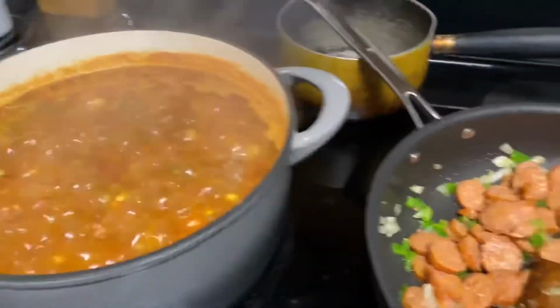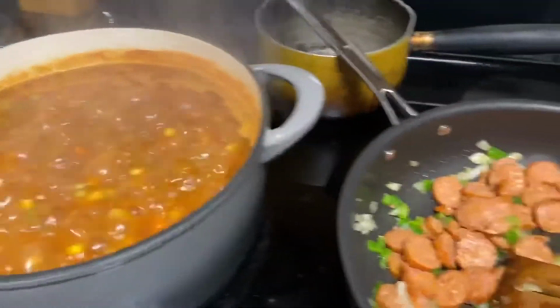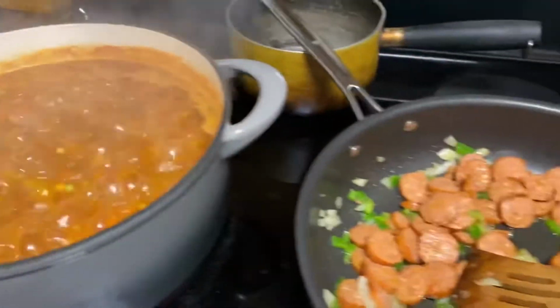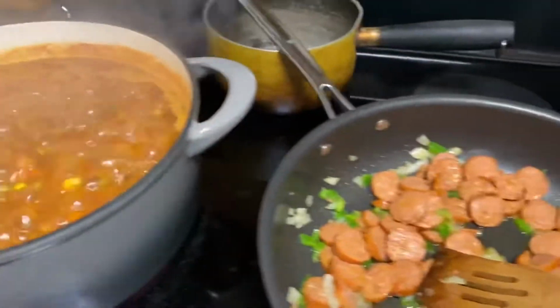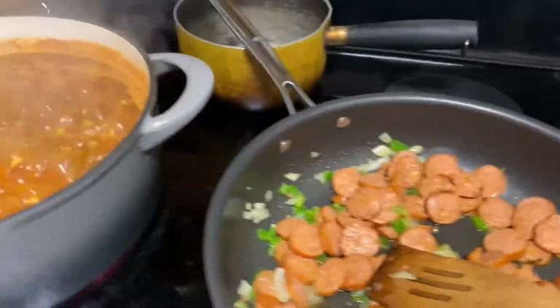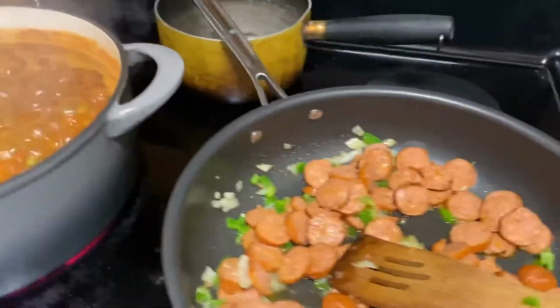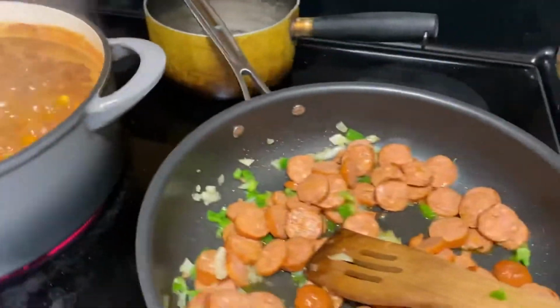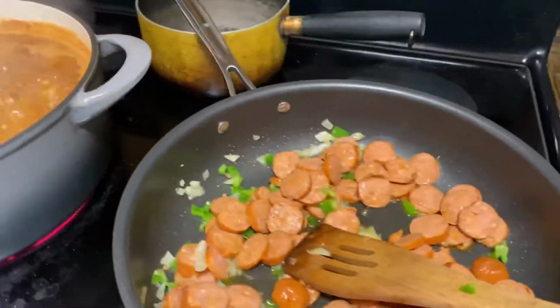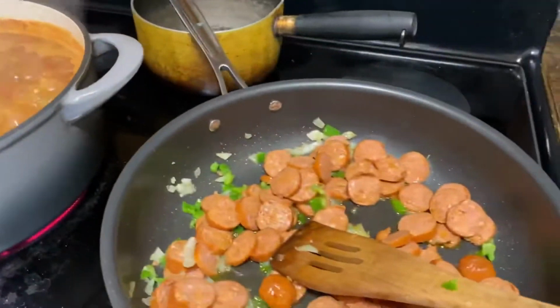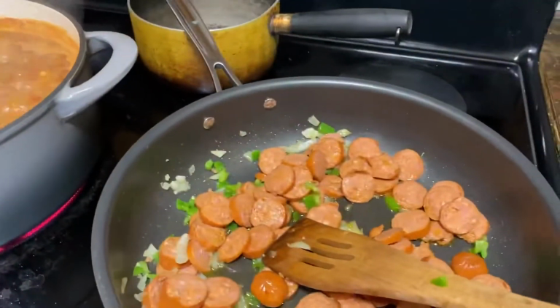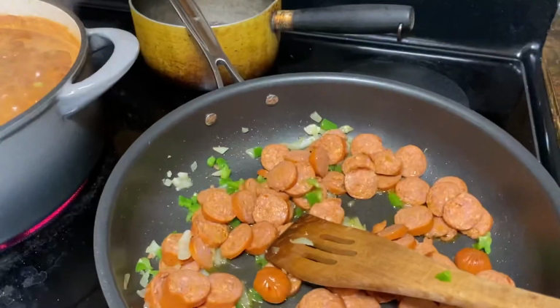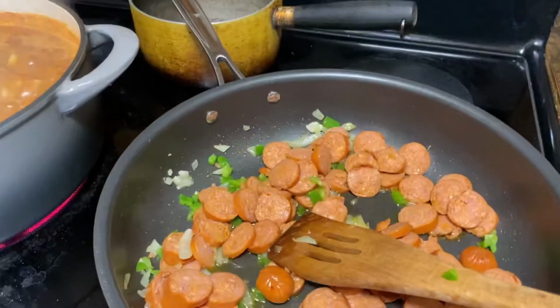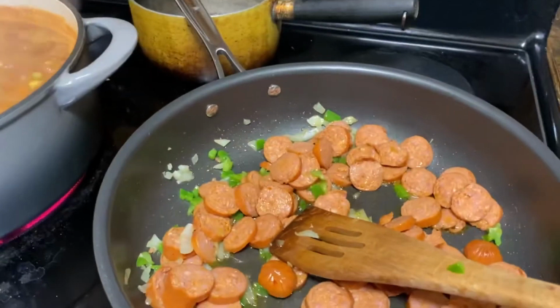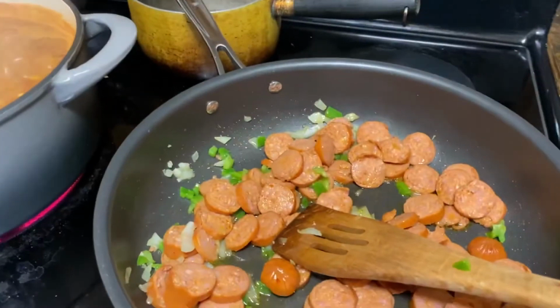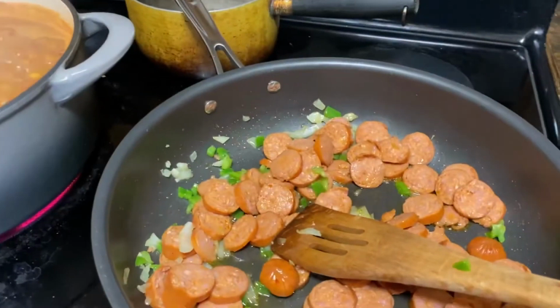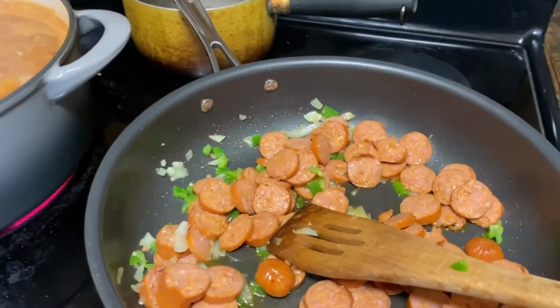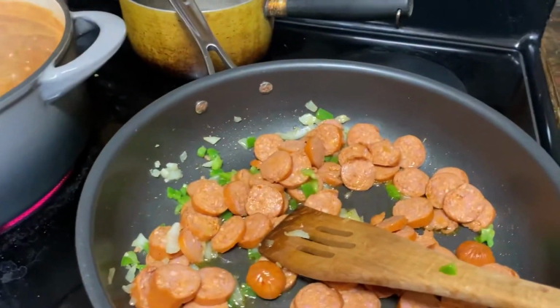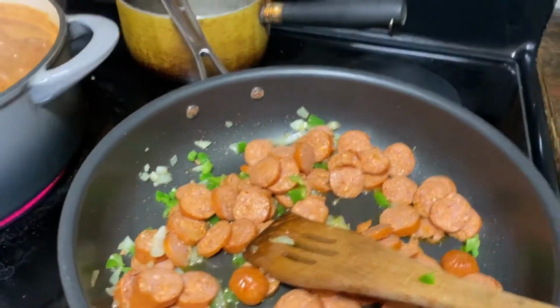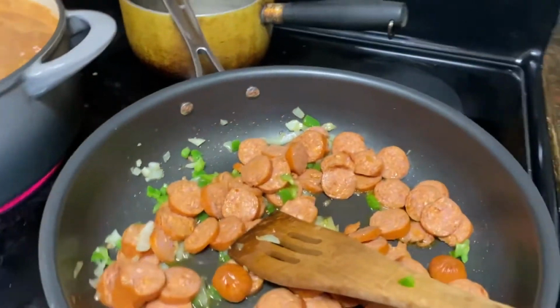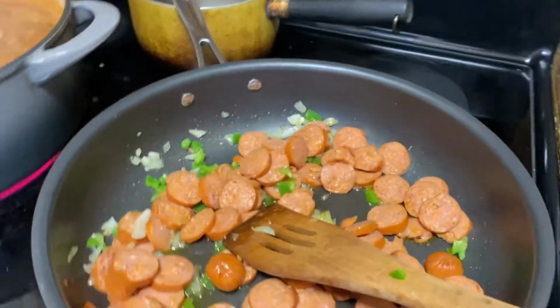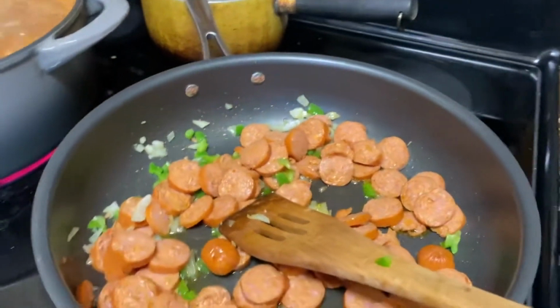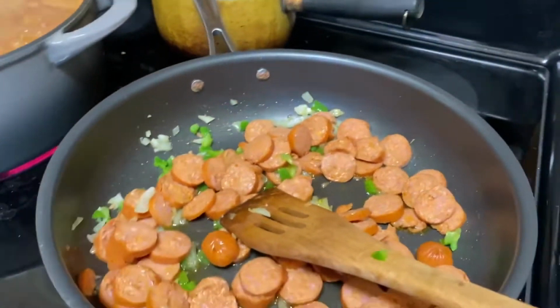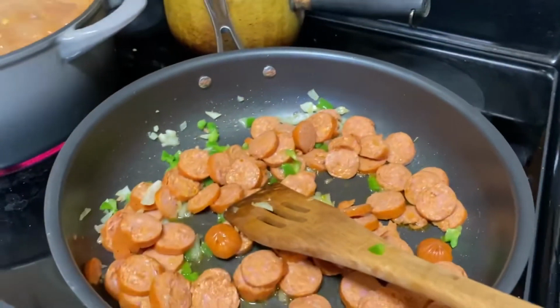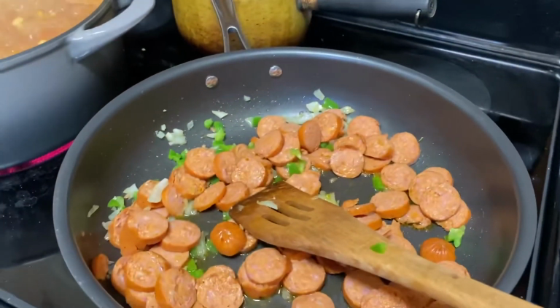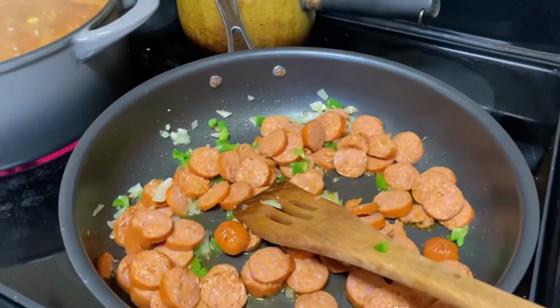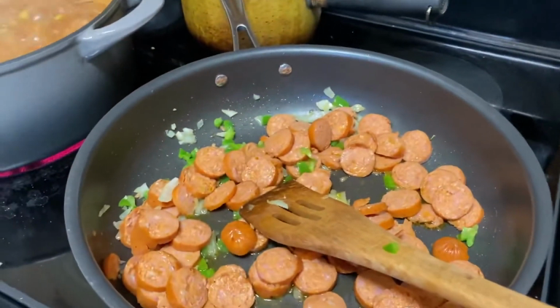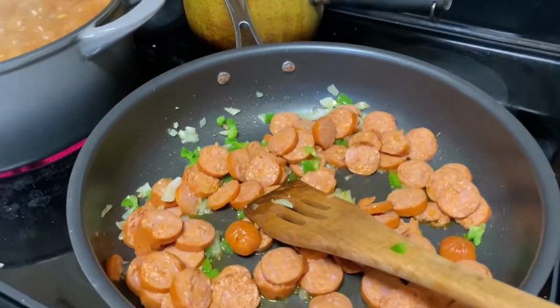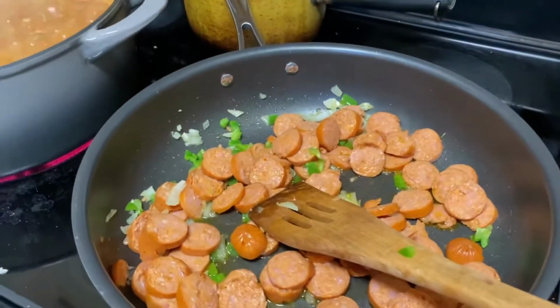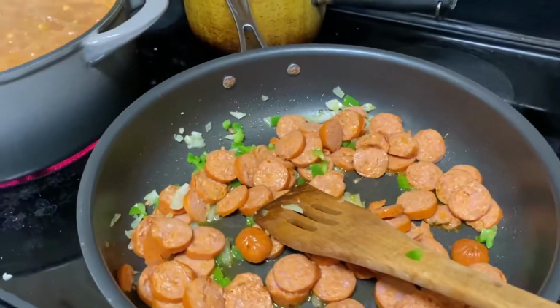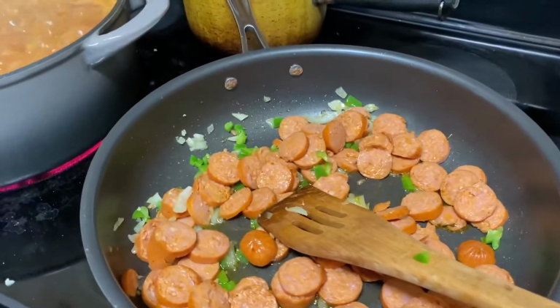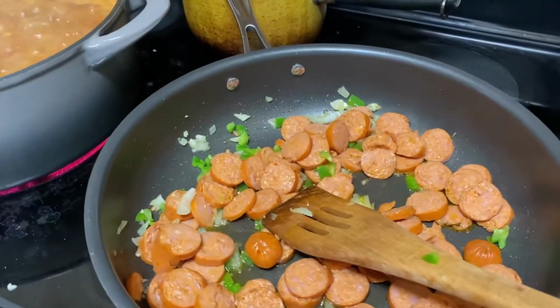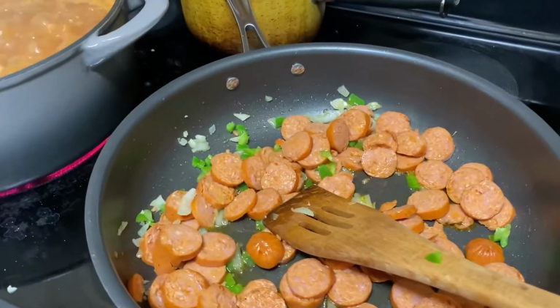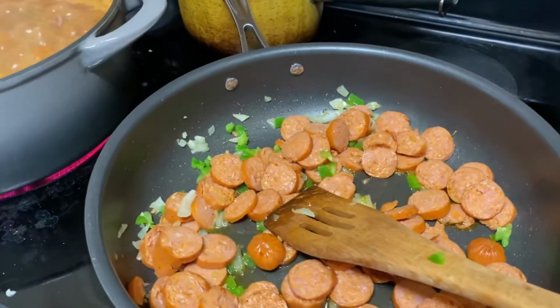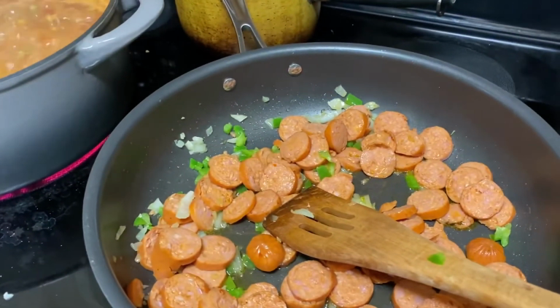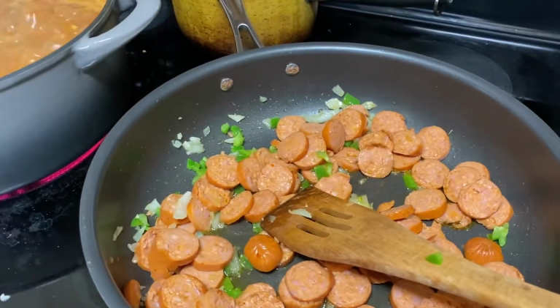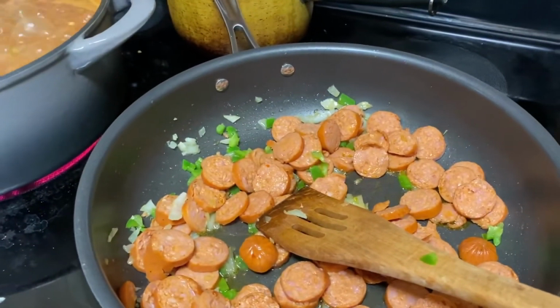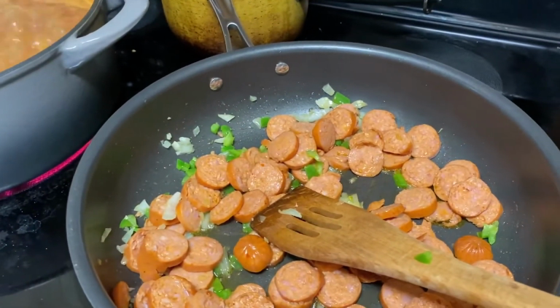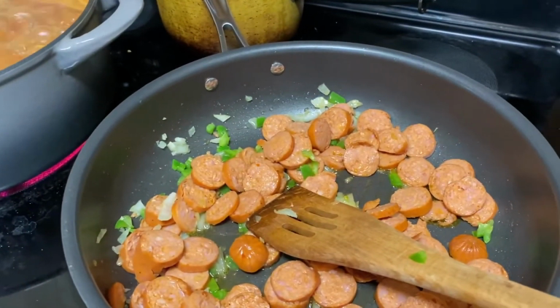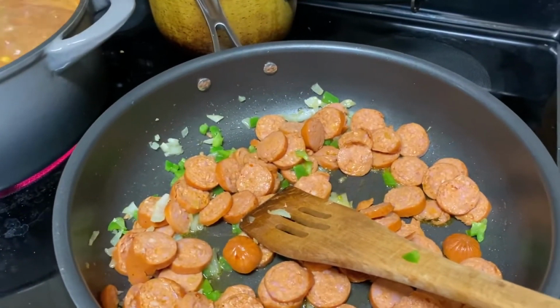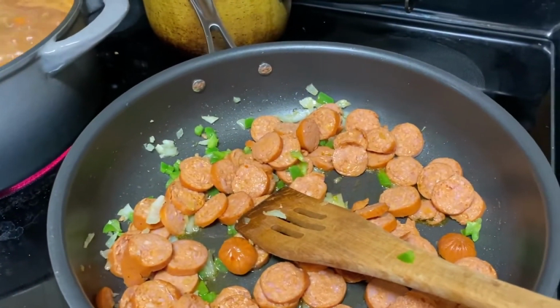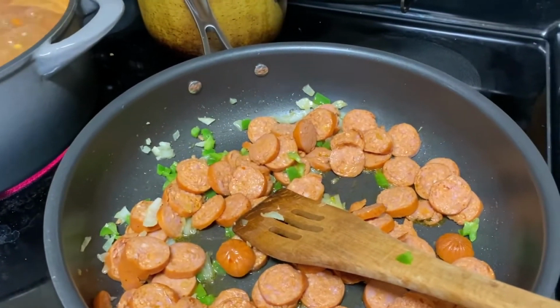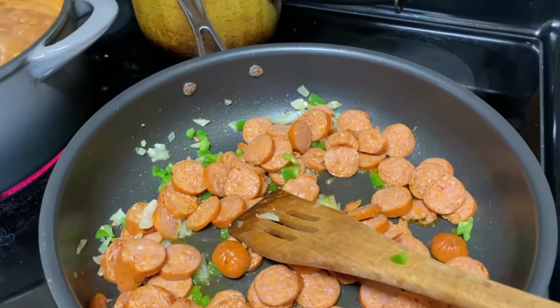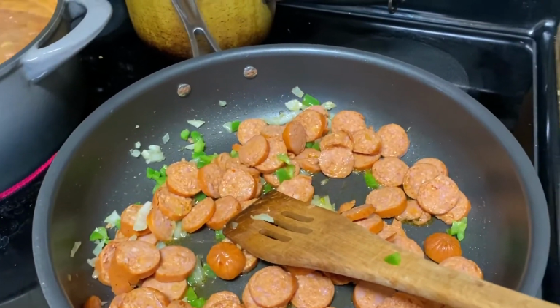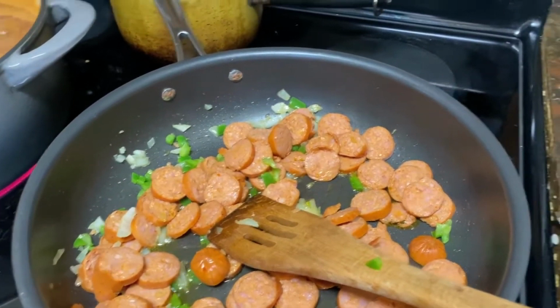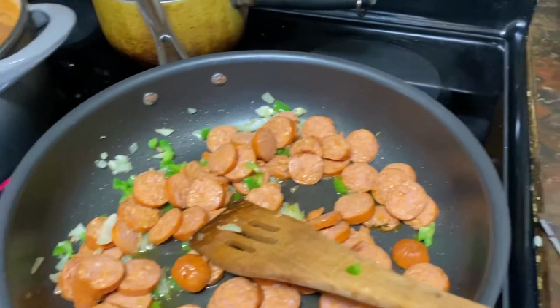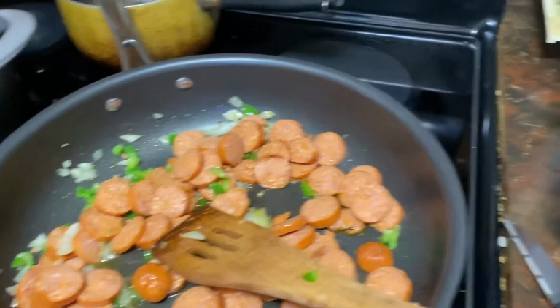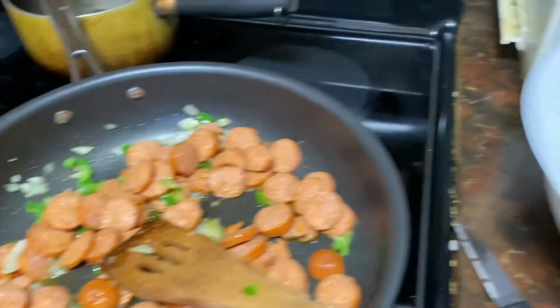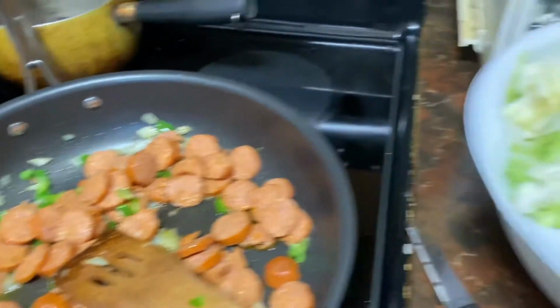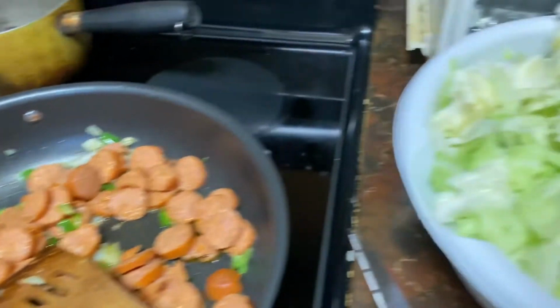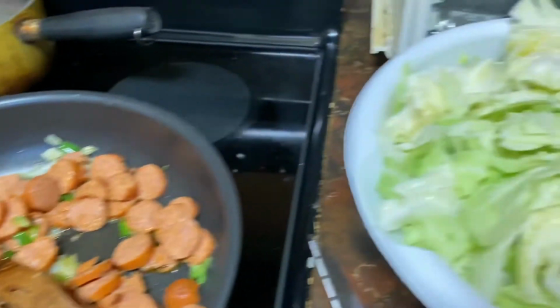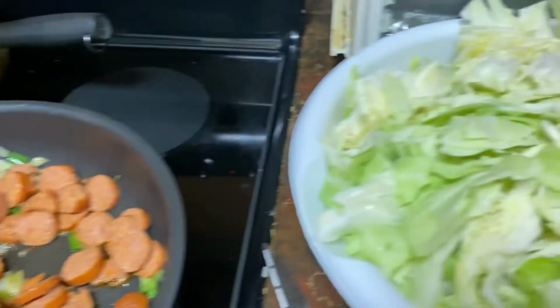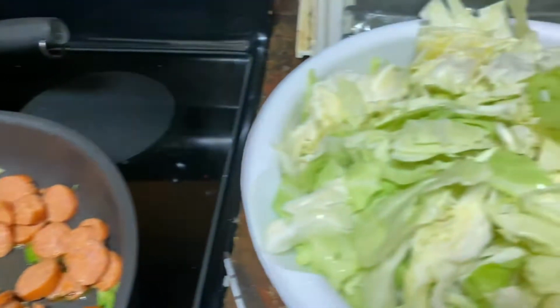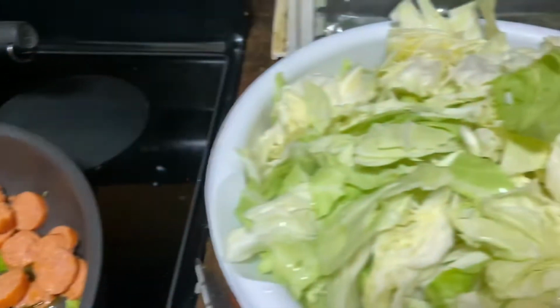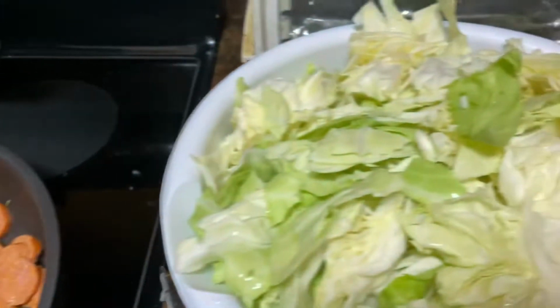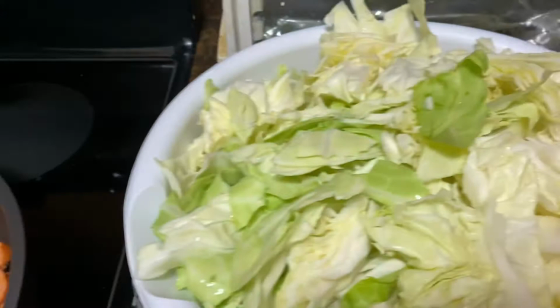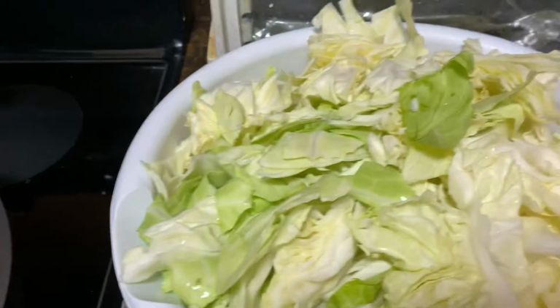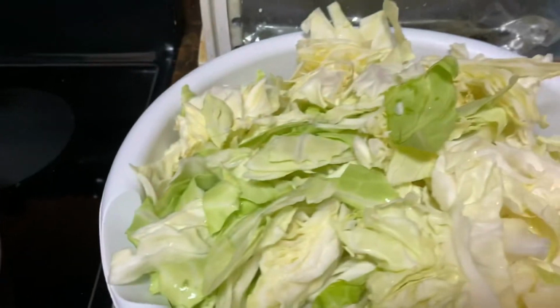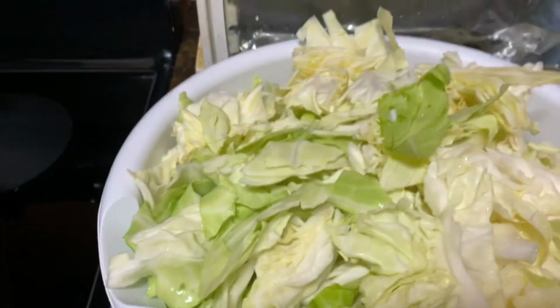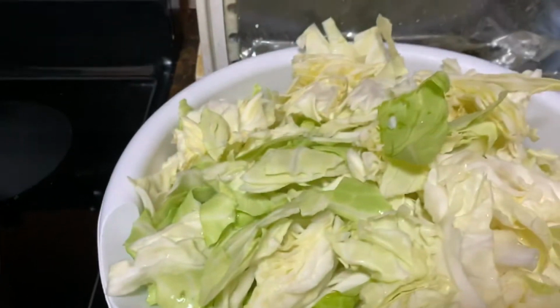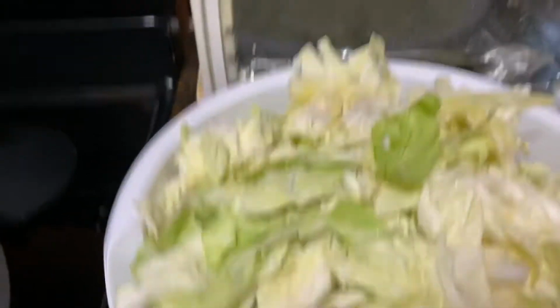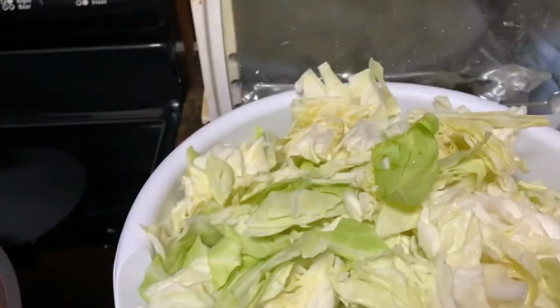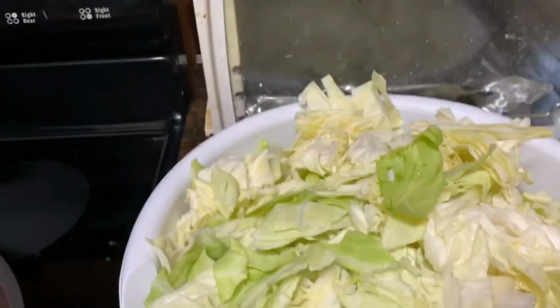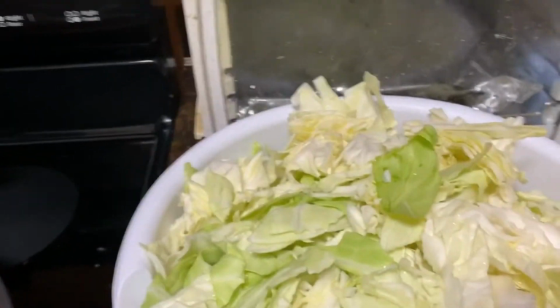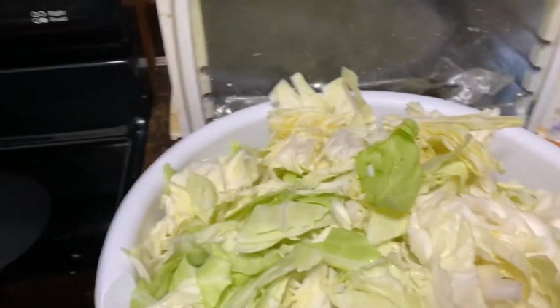We're going to get some cornbread. We are down here in Mississippi. This is cornbread — it's in the oven.